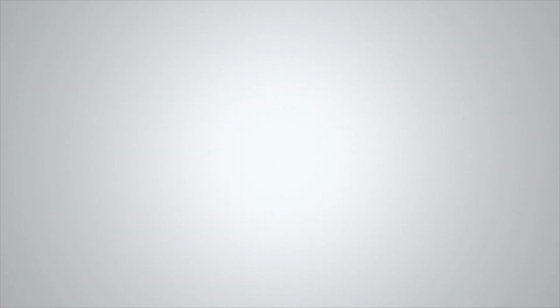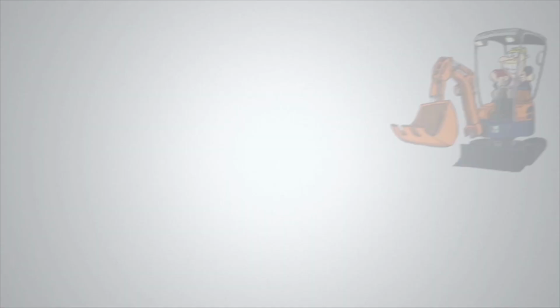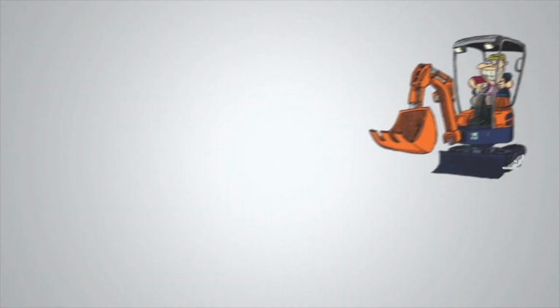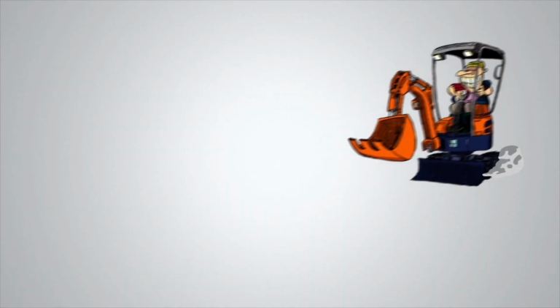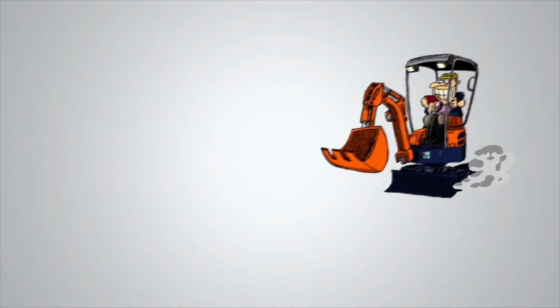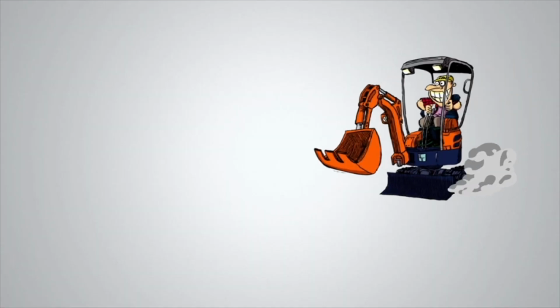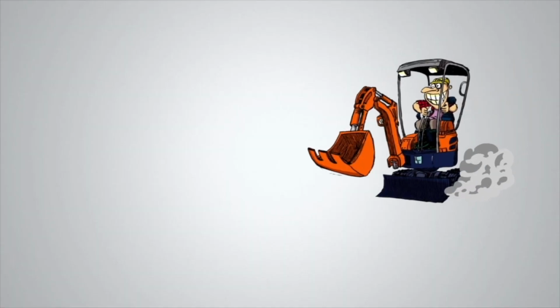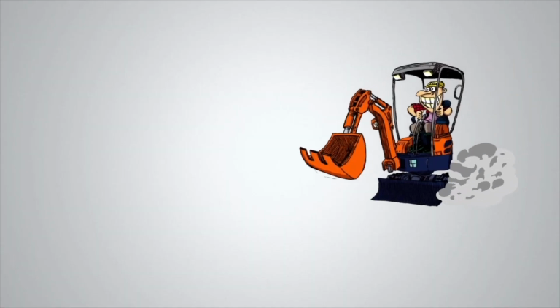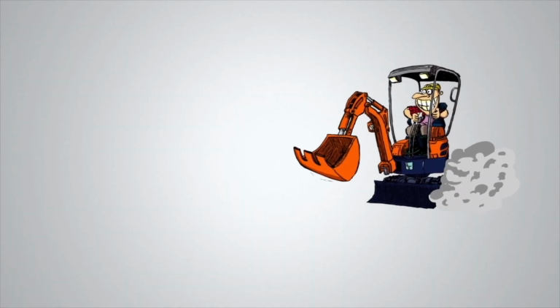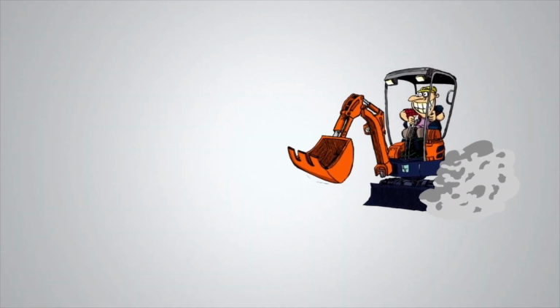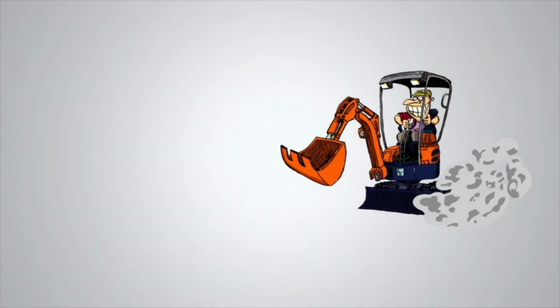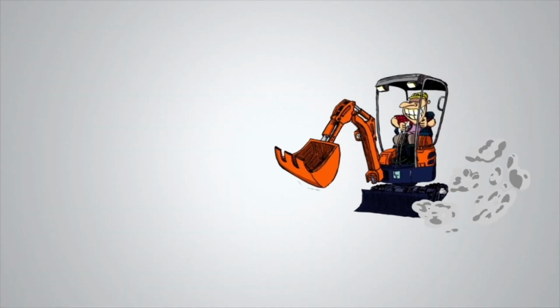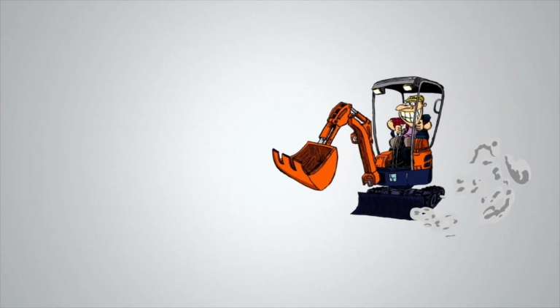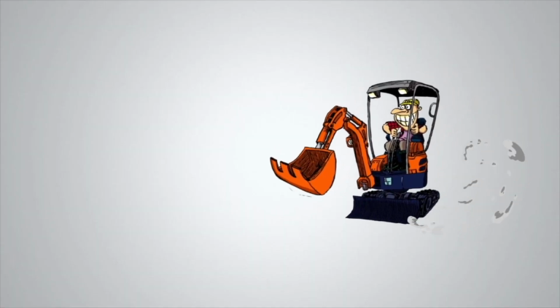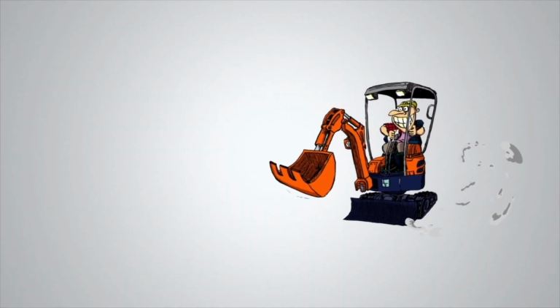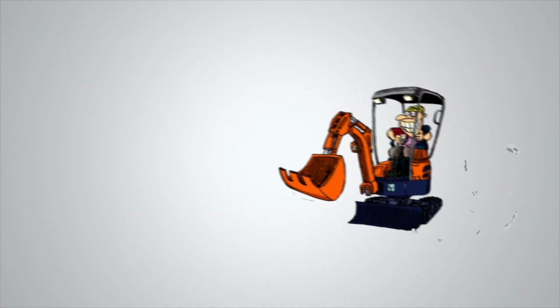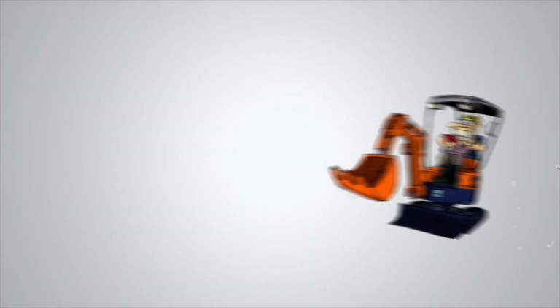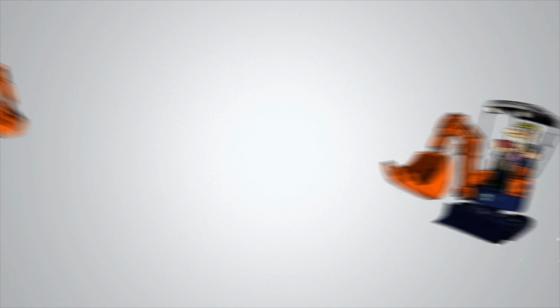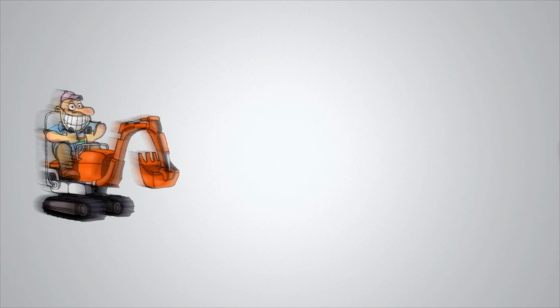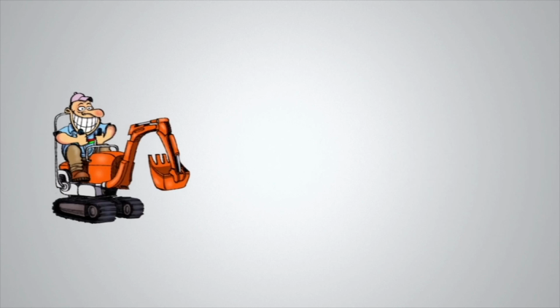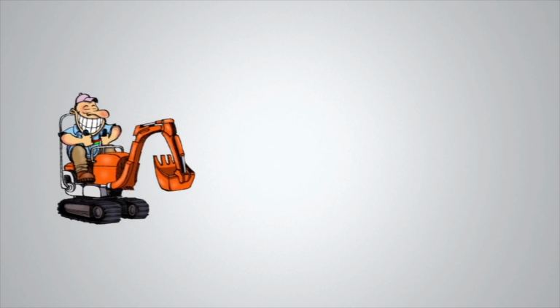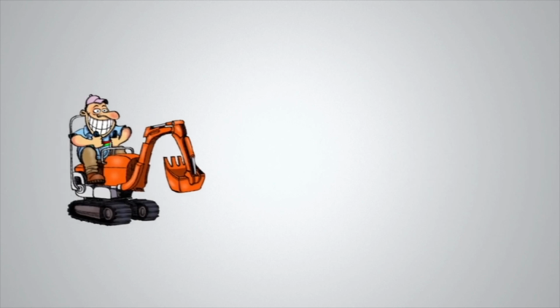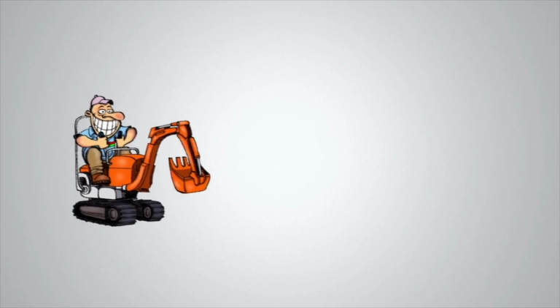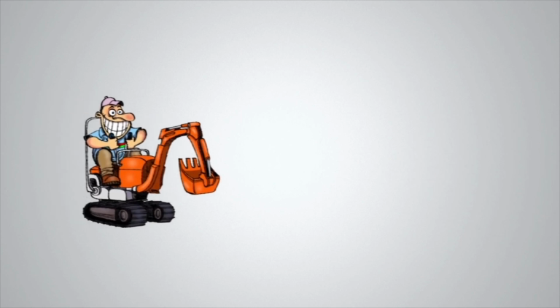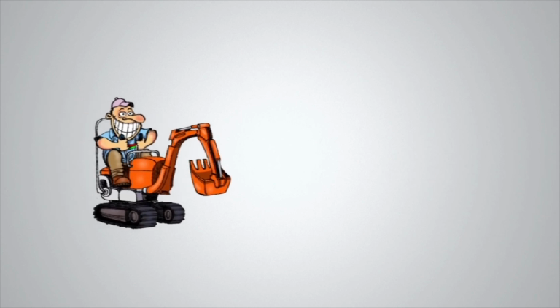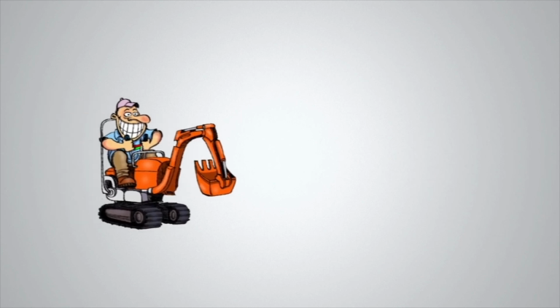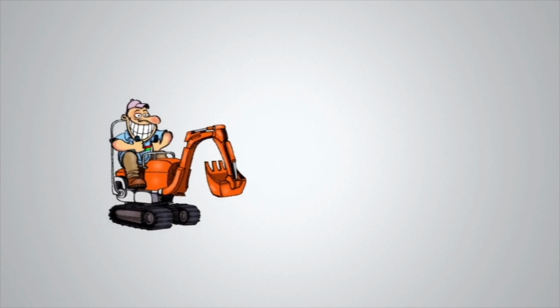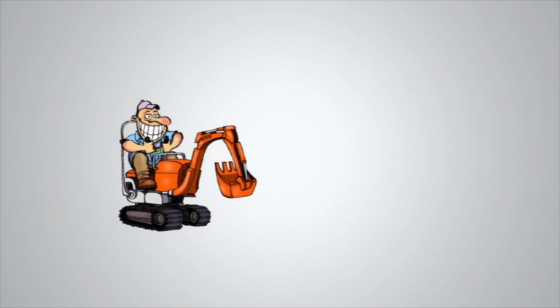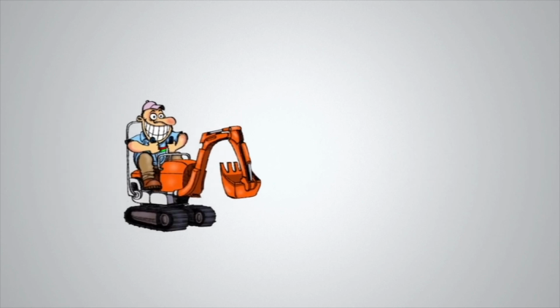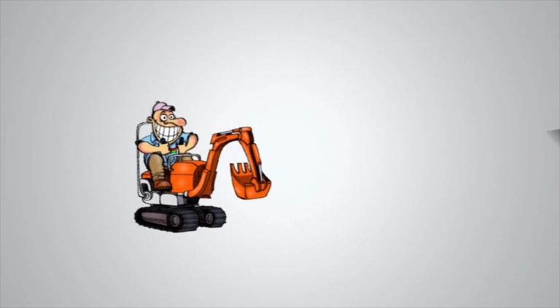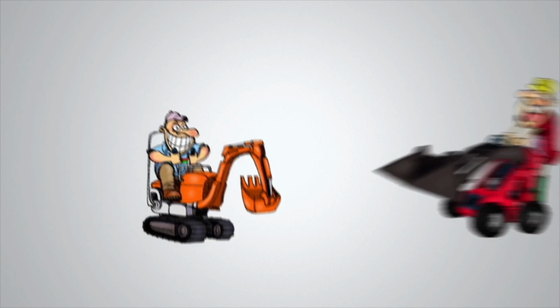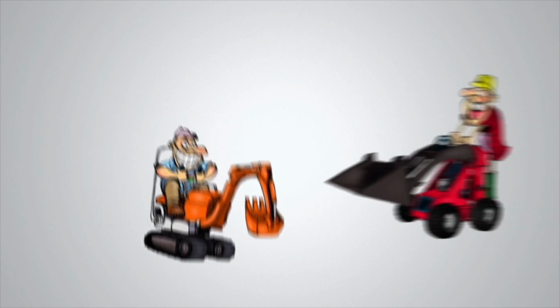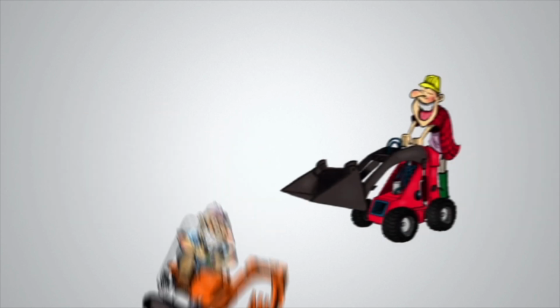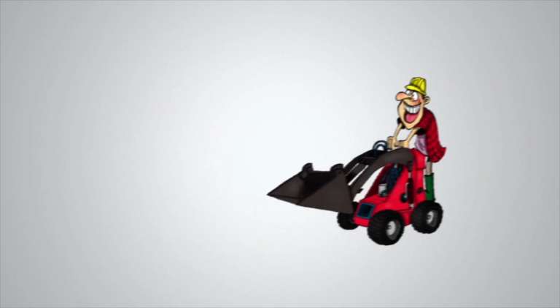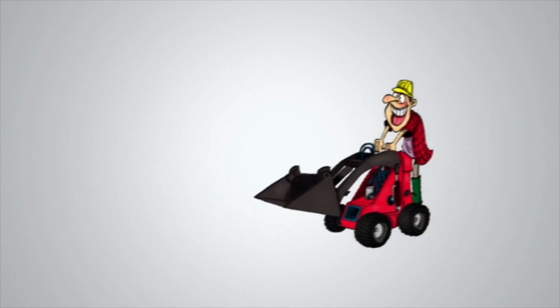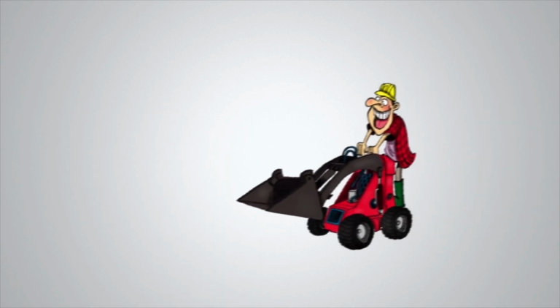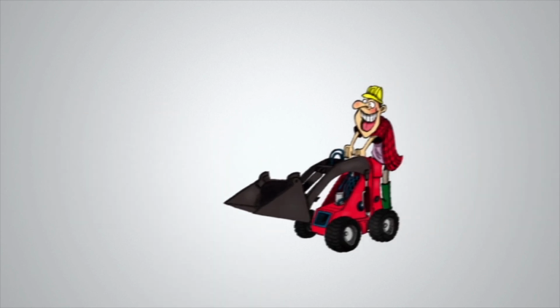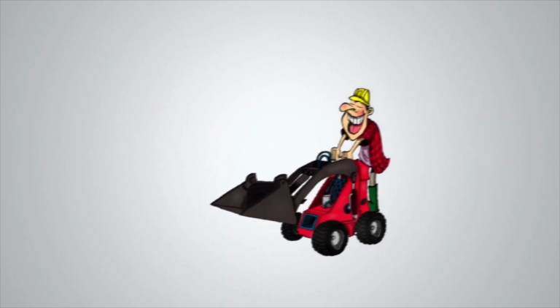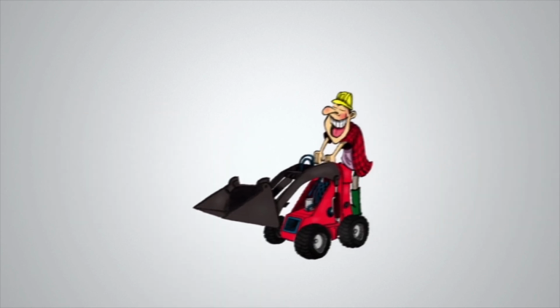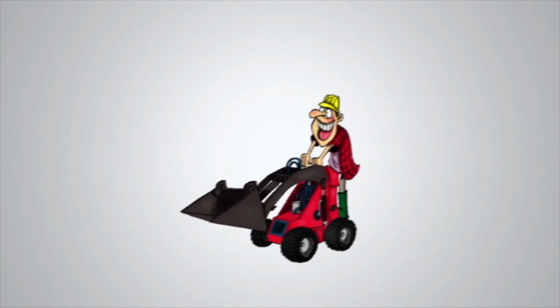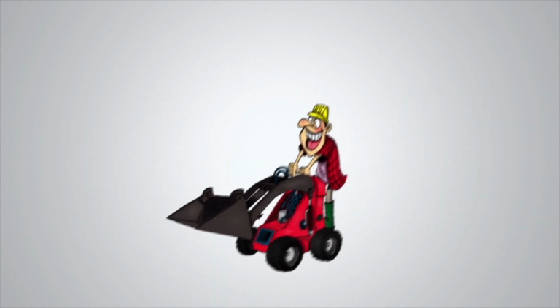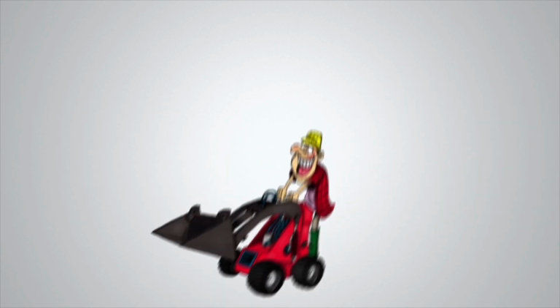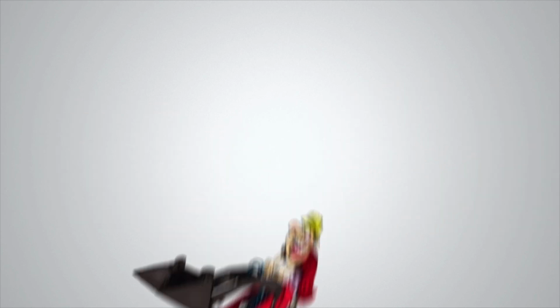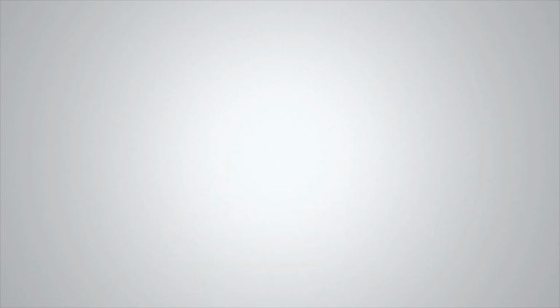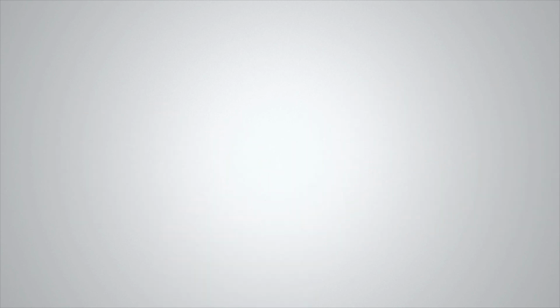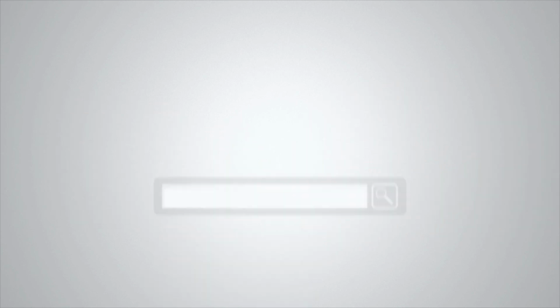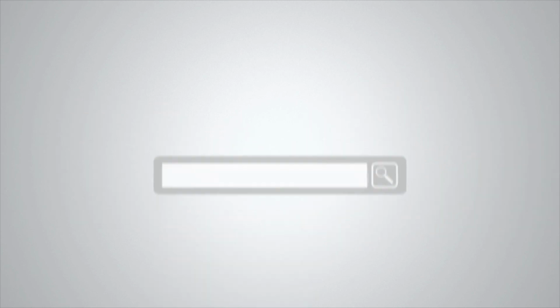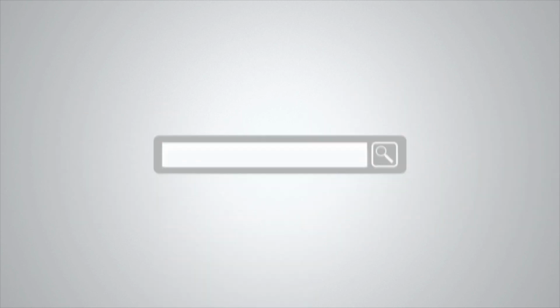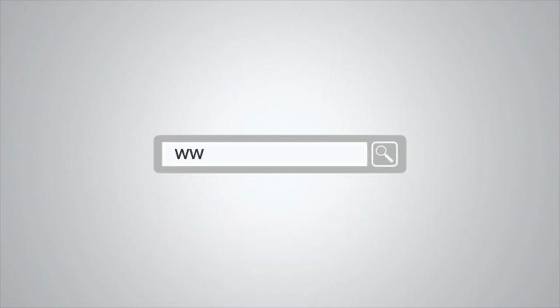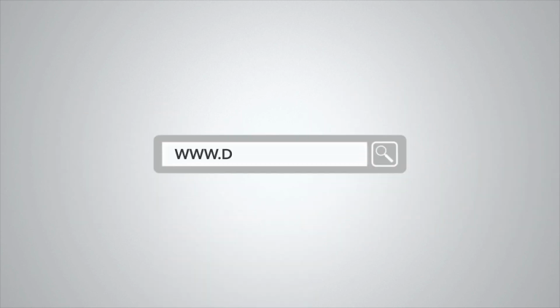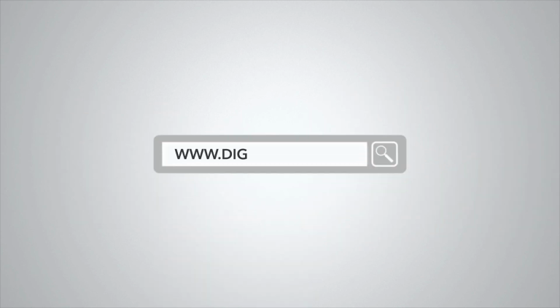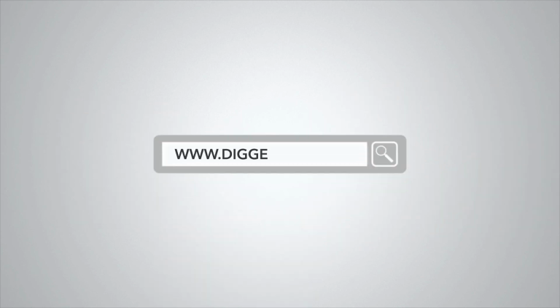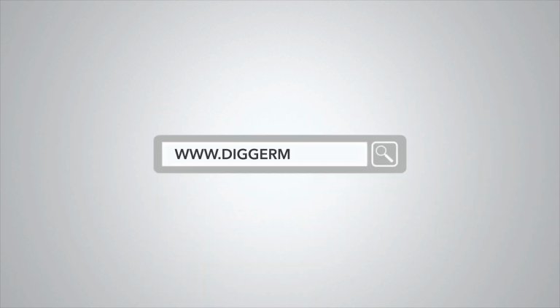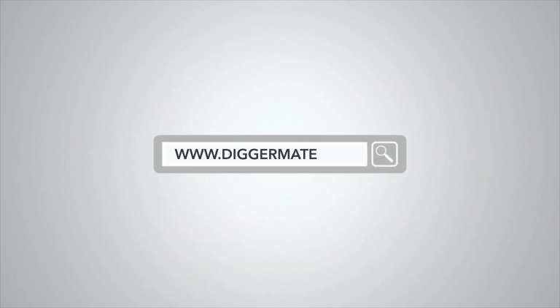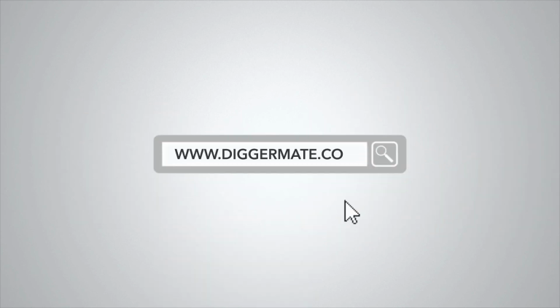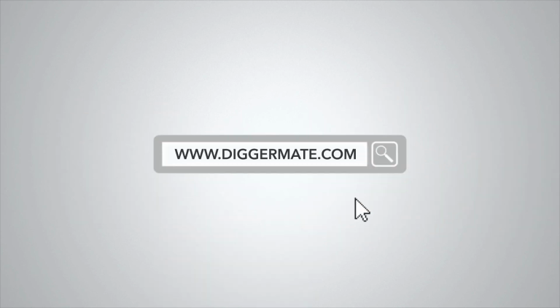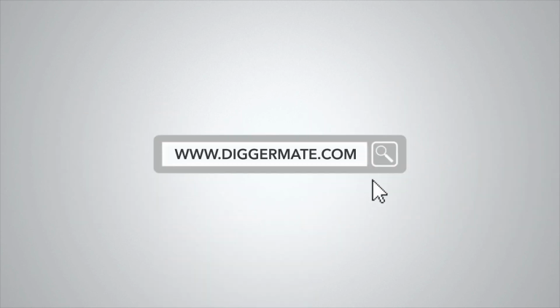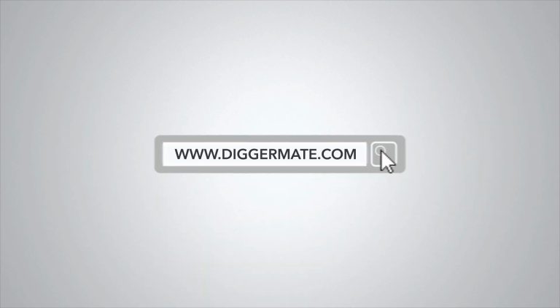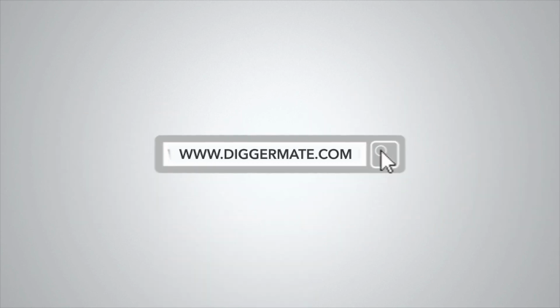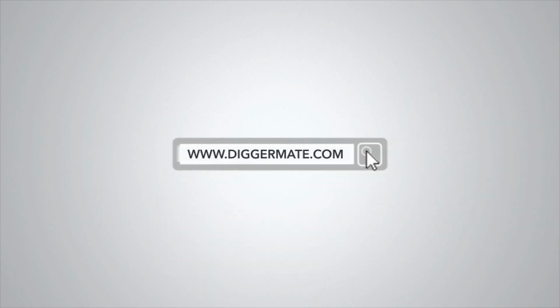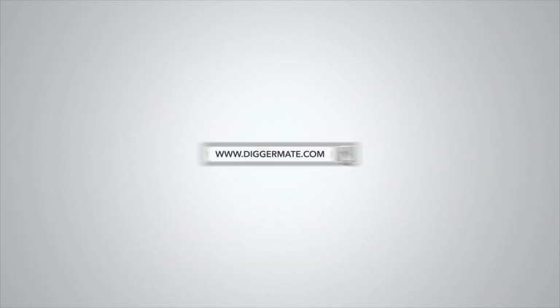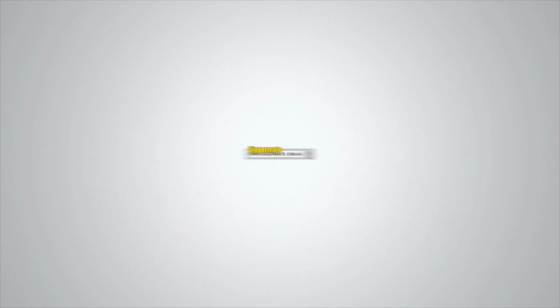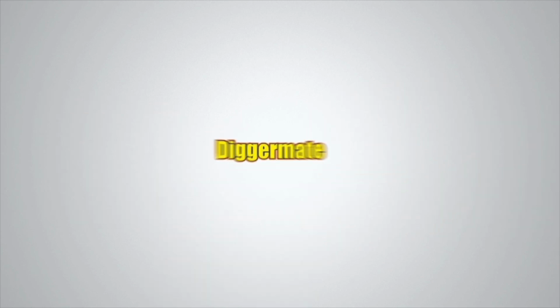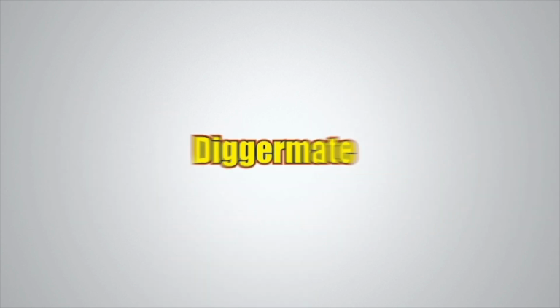Want the best rates on mini excavators and tight access earthmoving equipment? Go to diggermate.com and get it done with Diggermate.